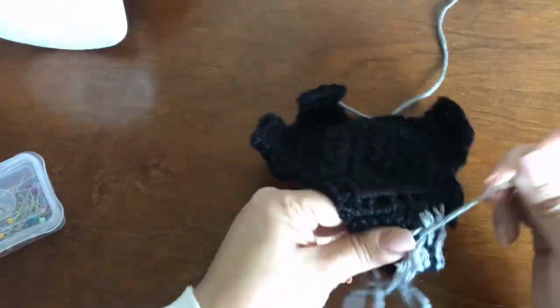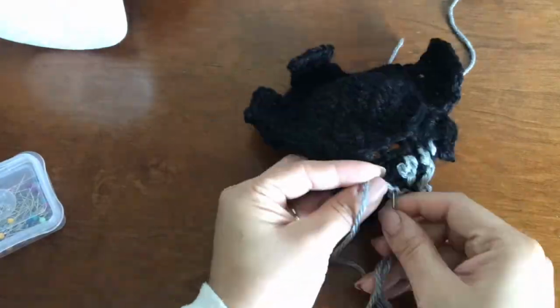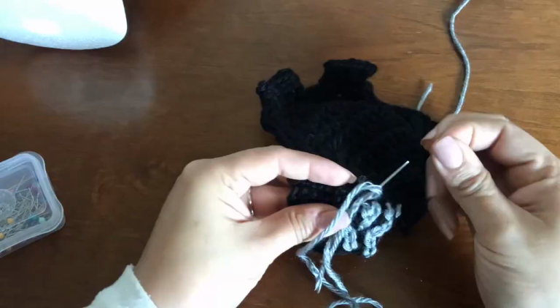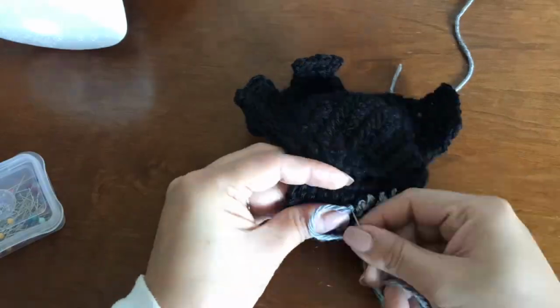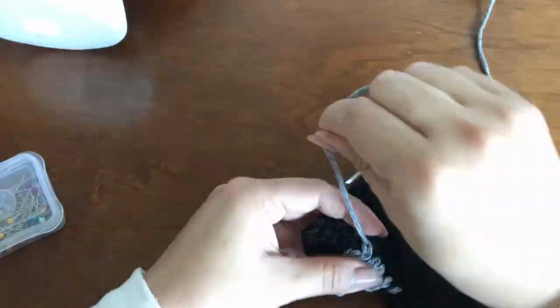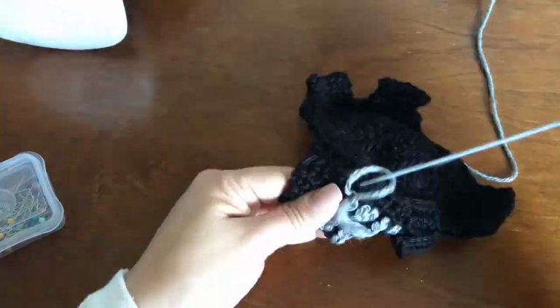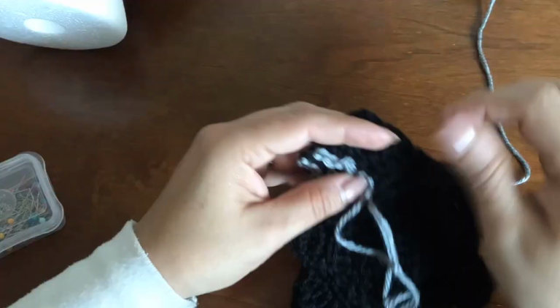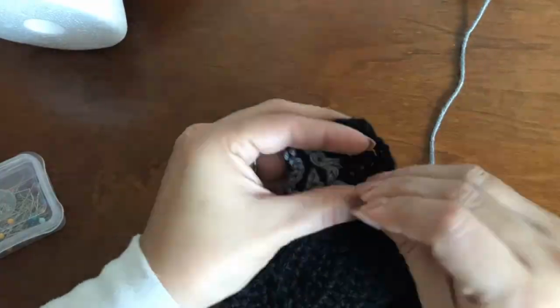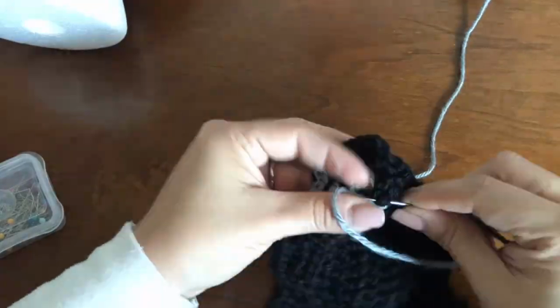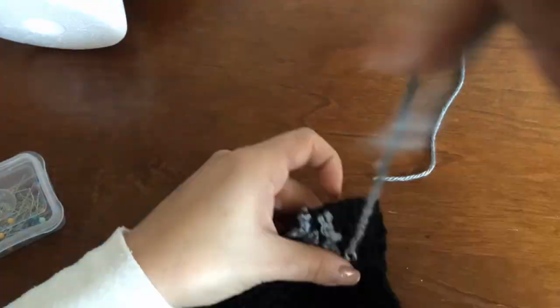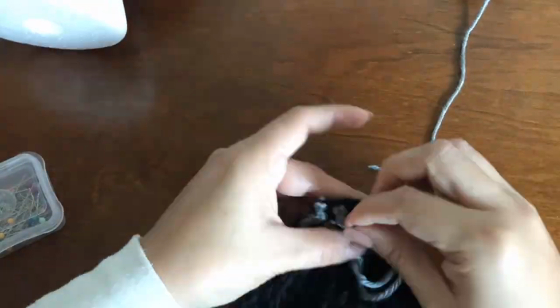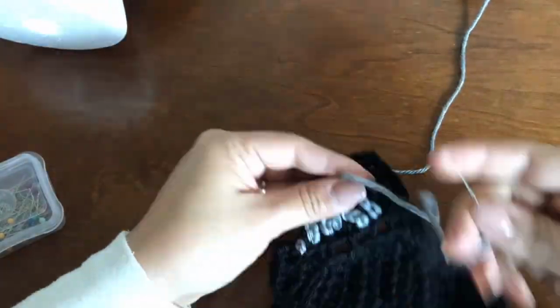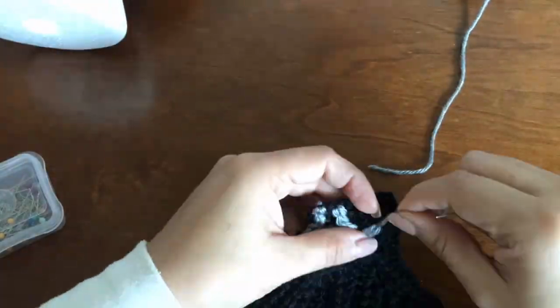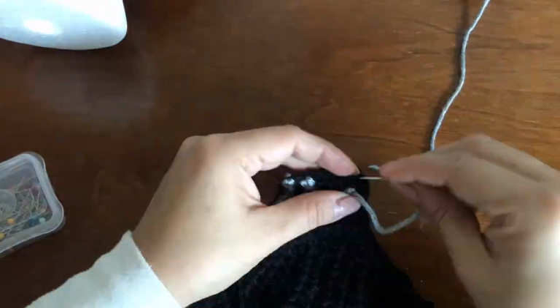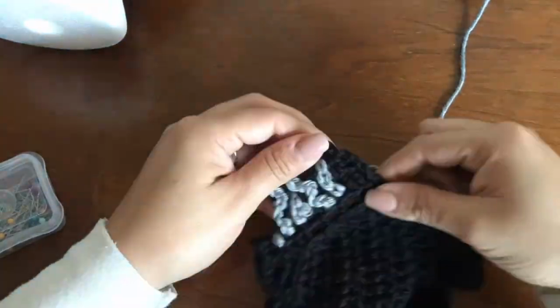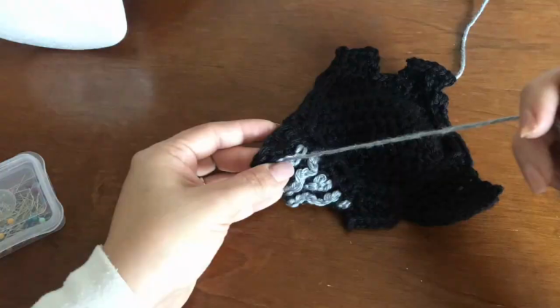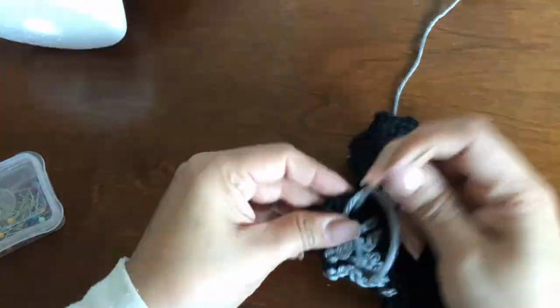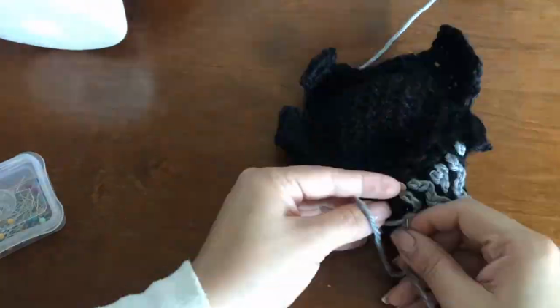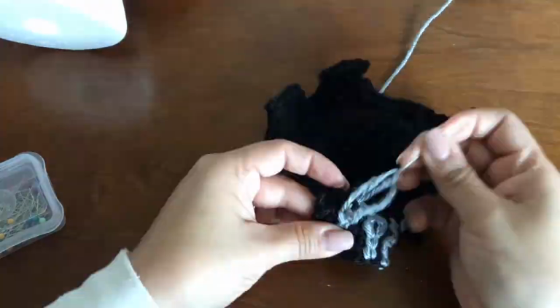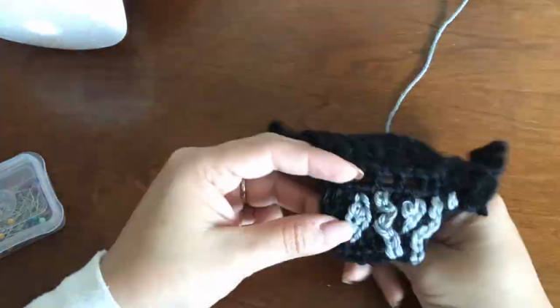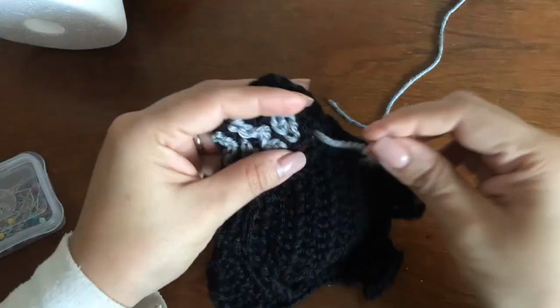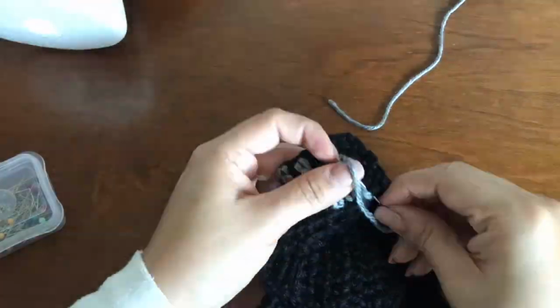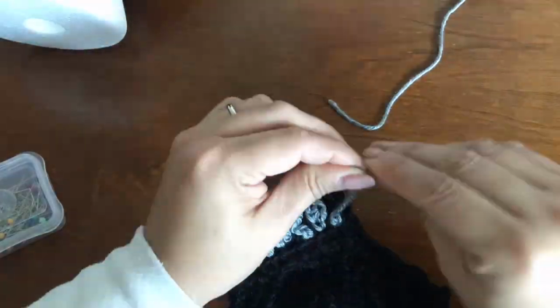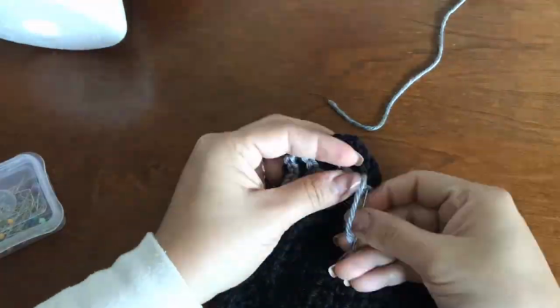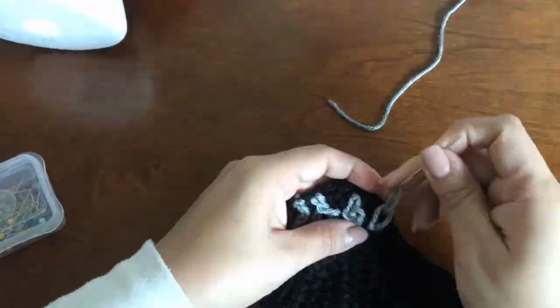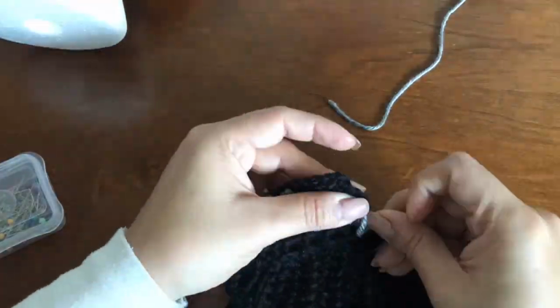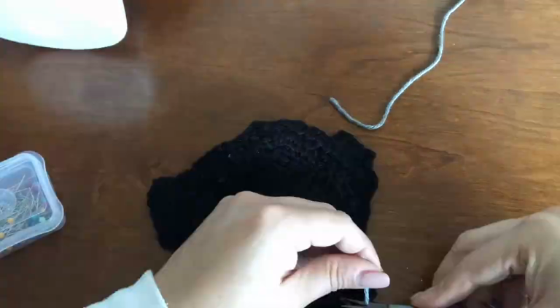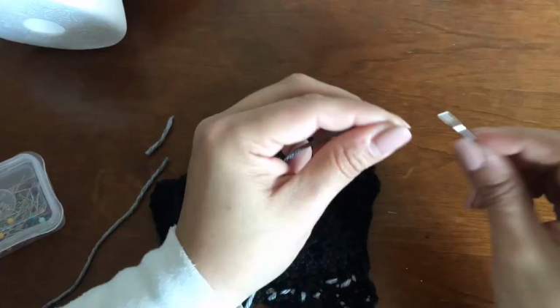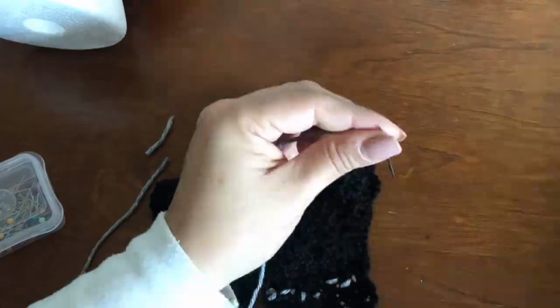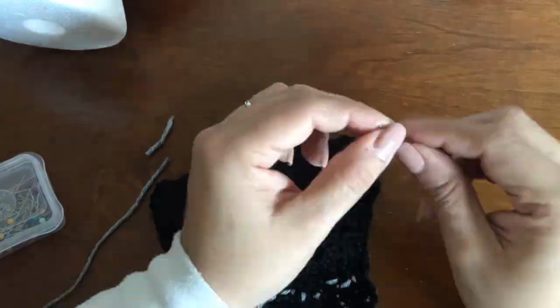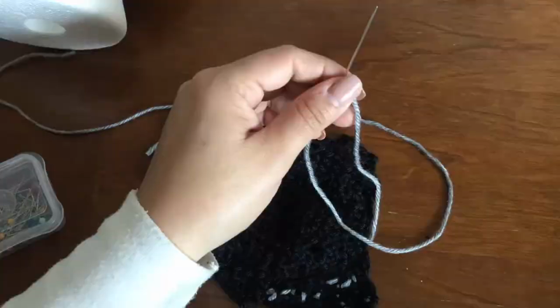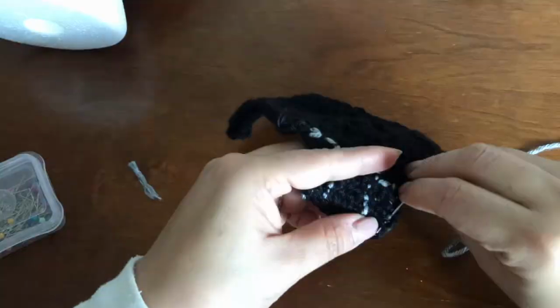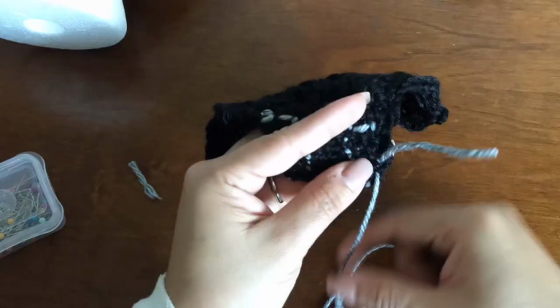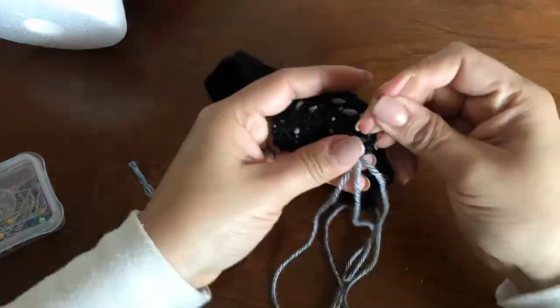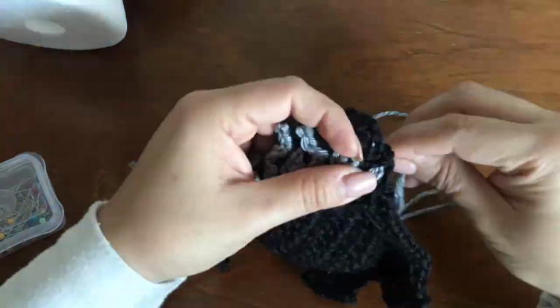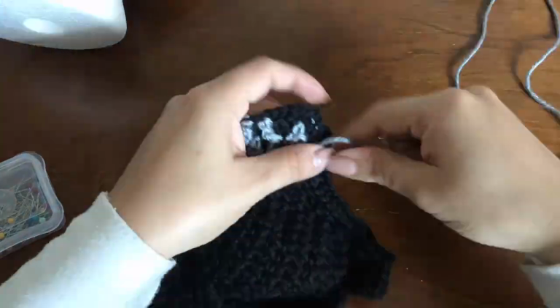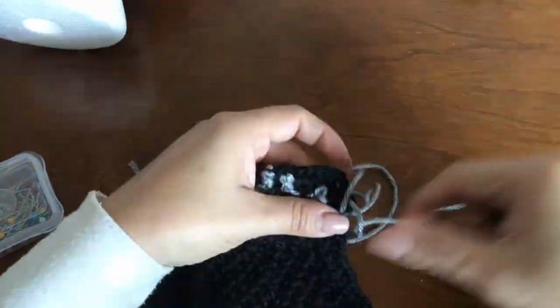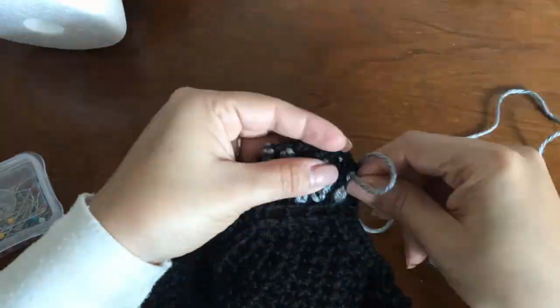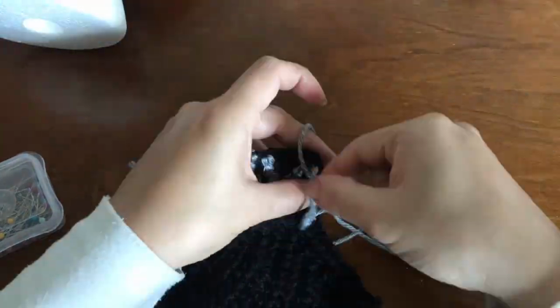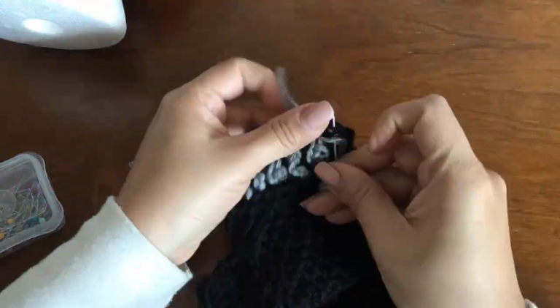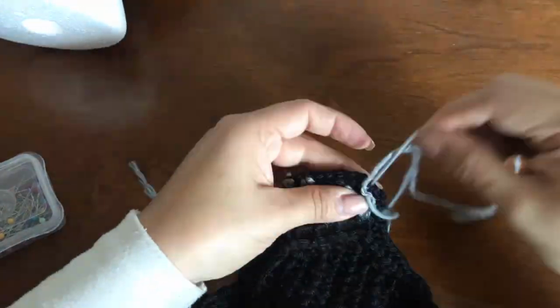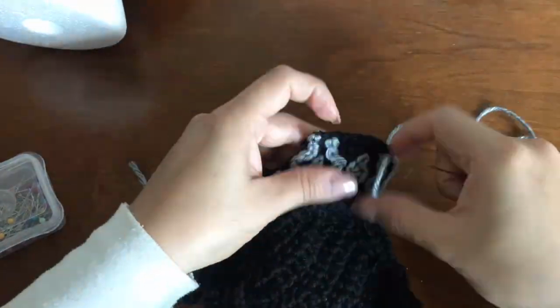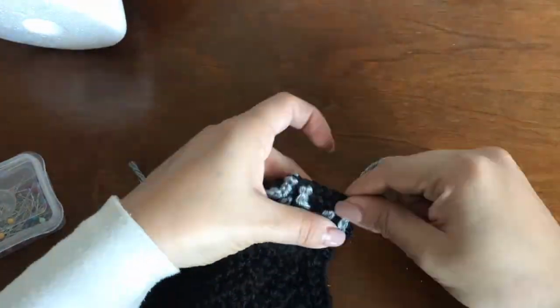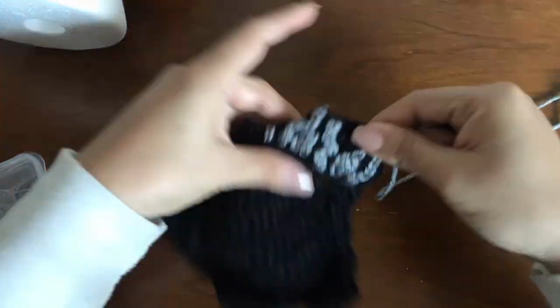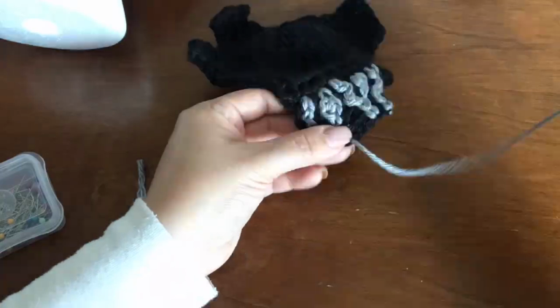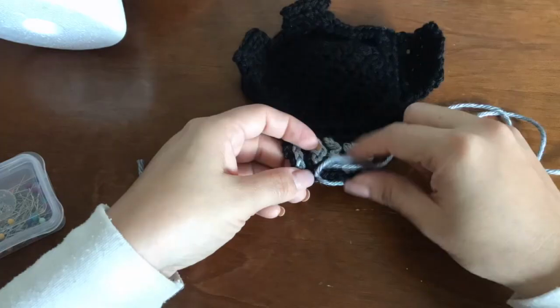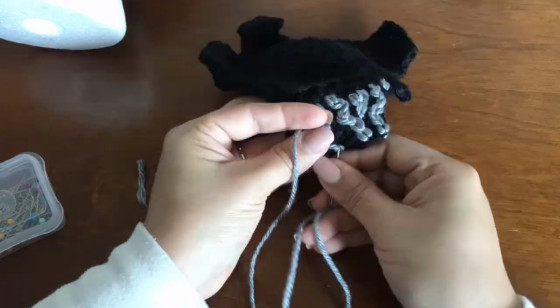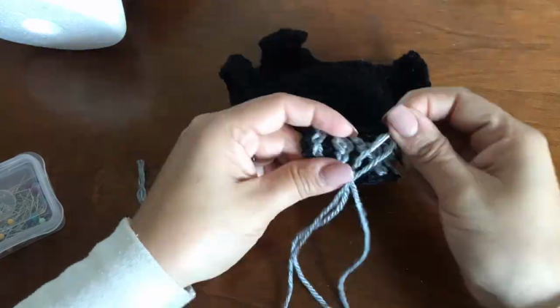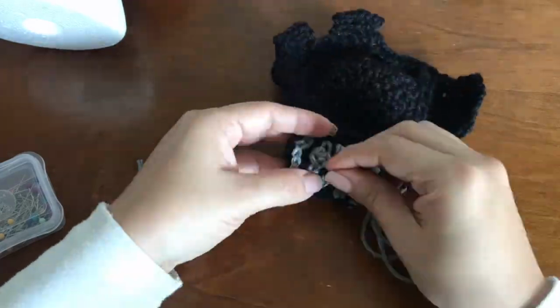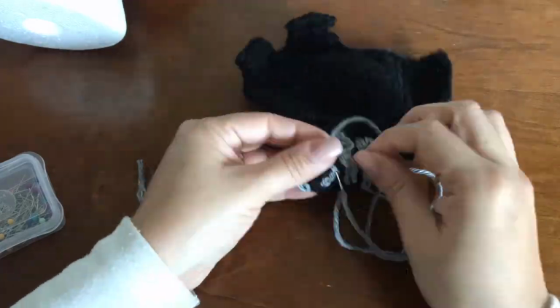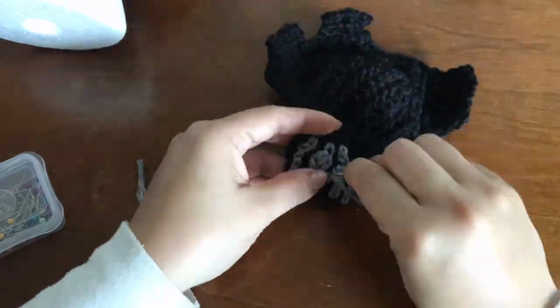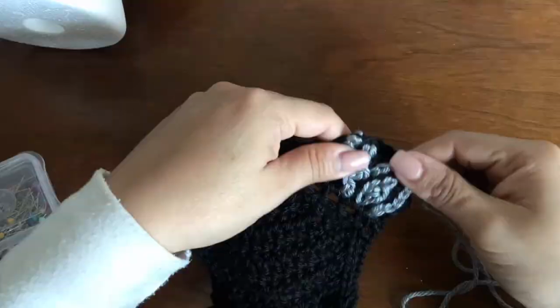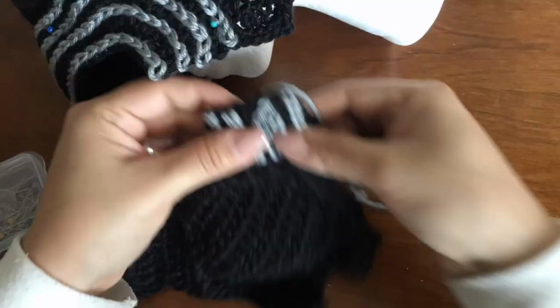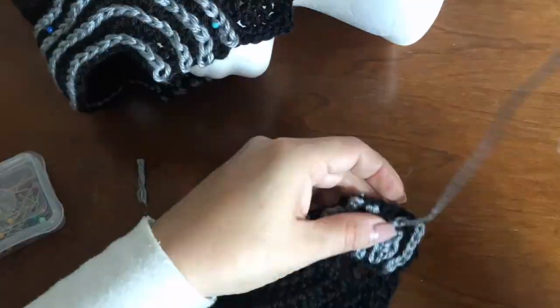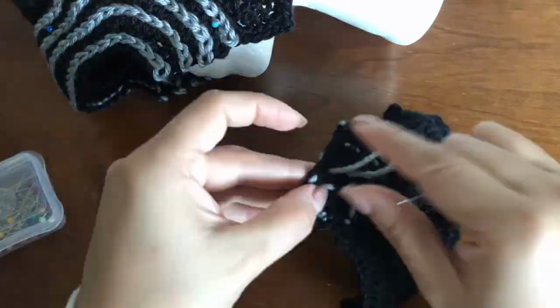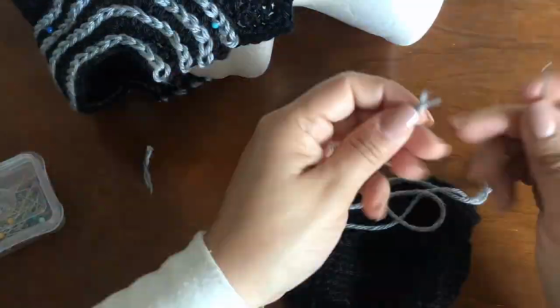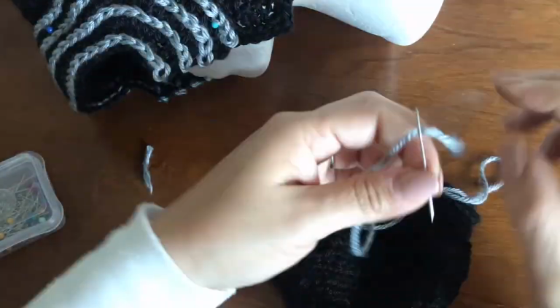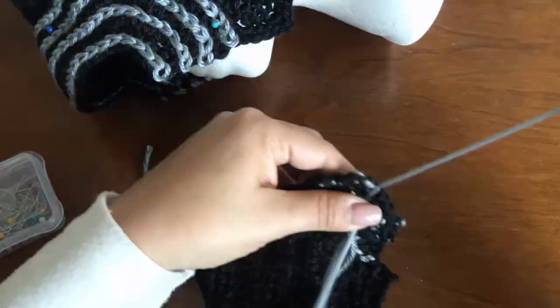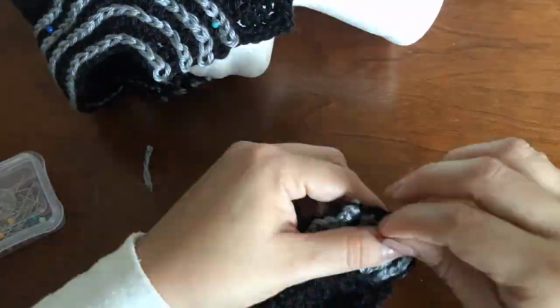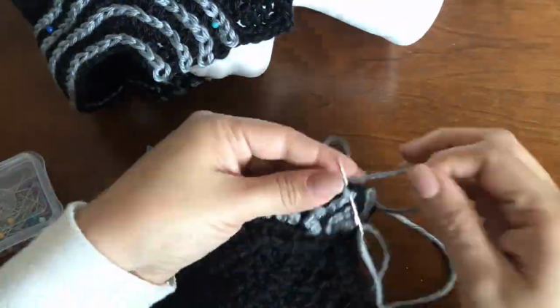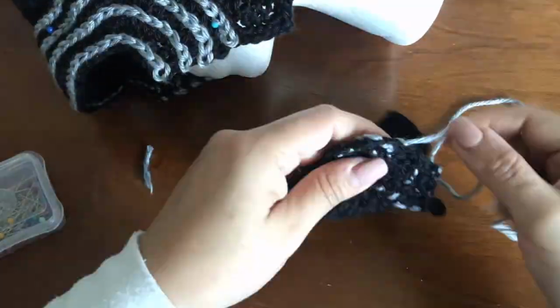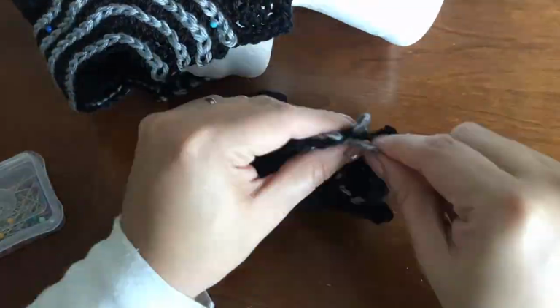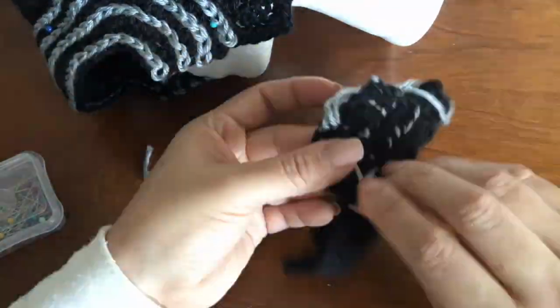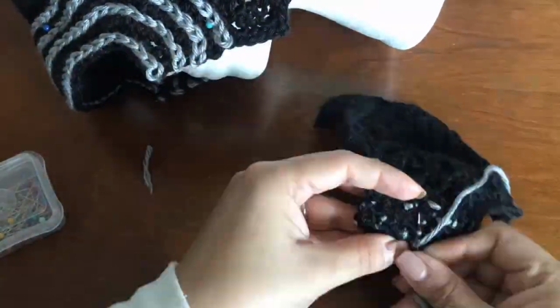One of the things that can be tricky about this hat is the hand-sewn parts, like the wiggly lines on both upper ends of the mask.